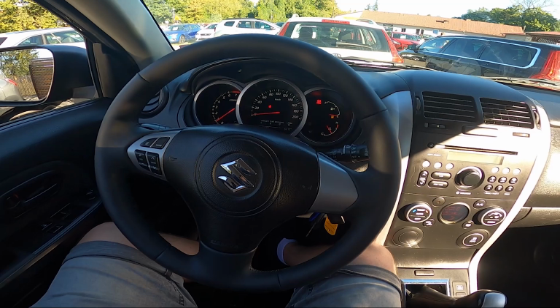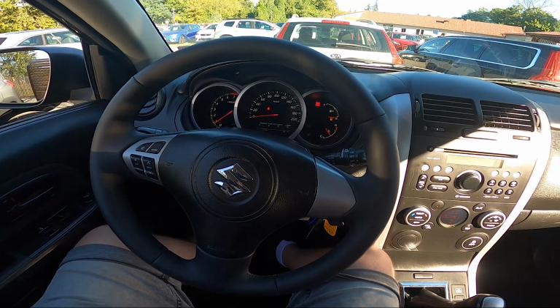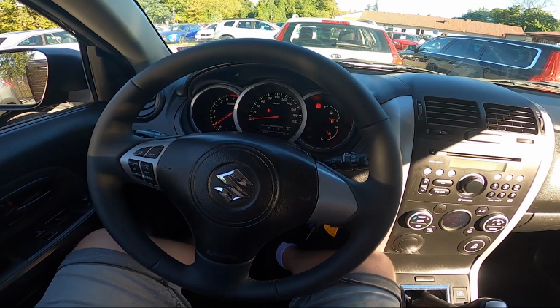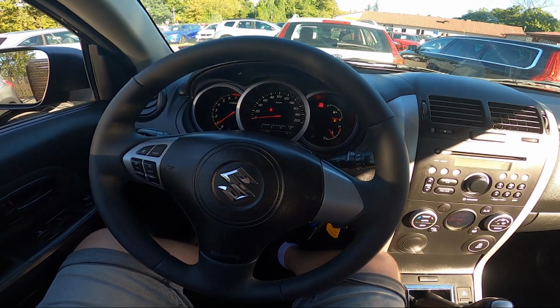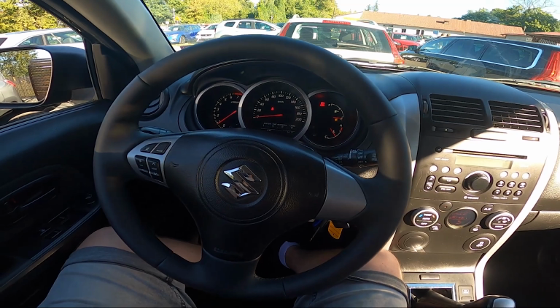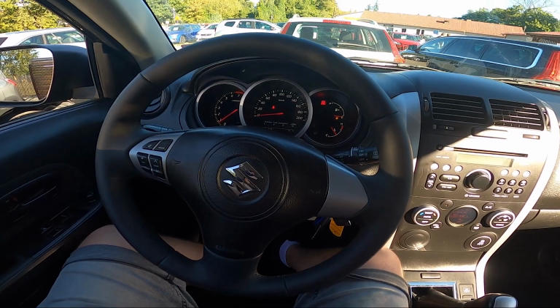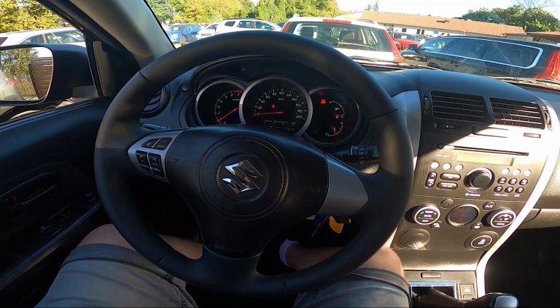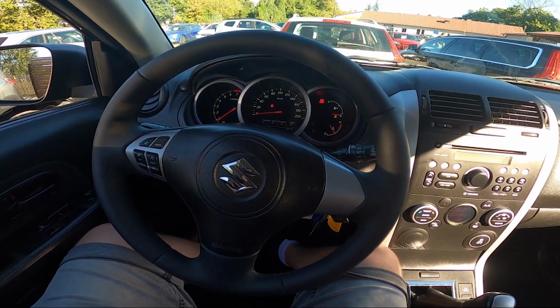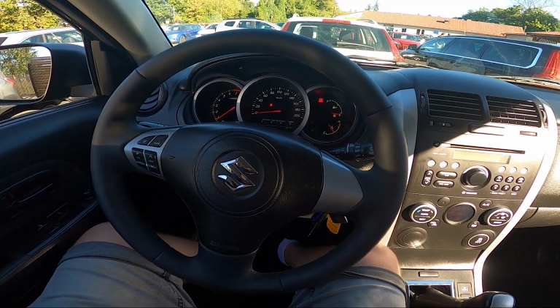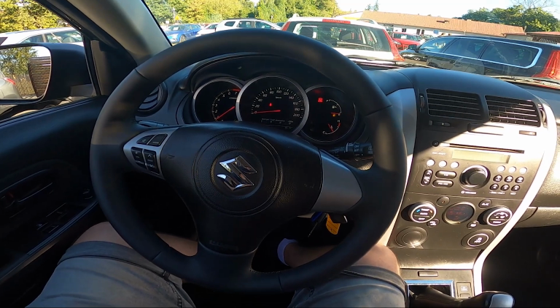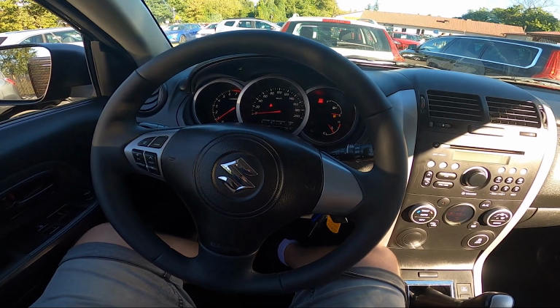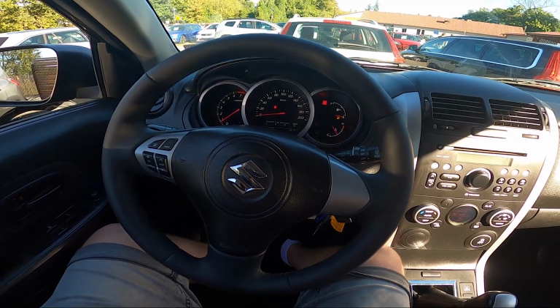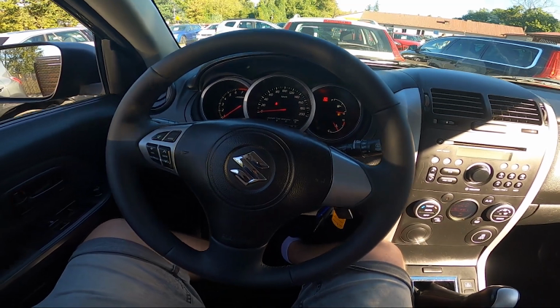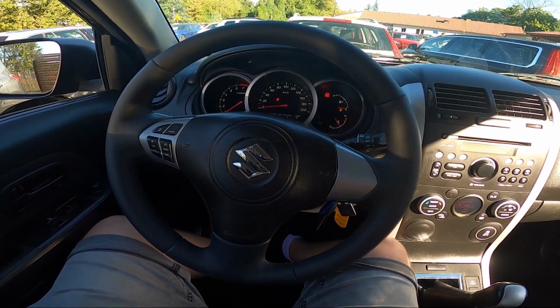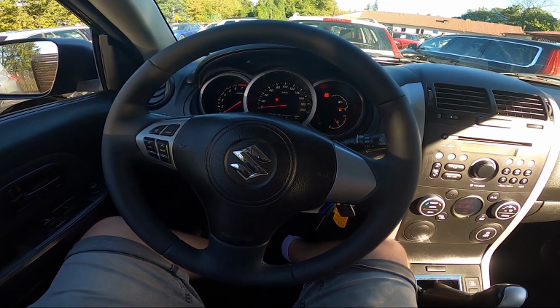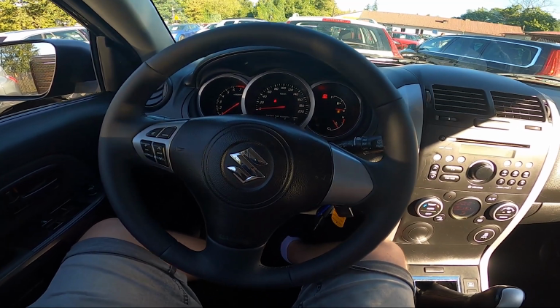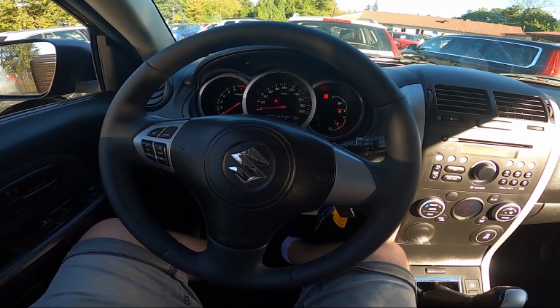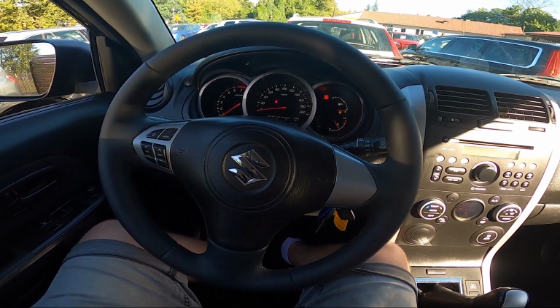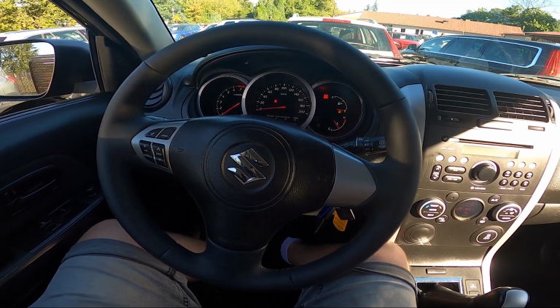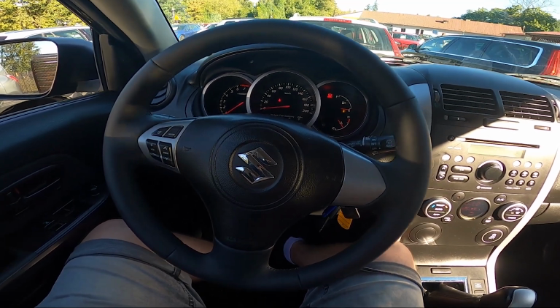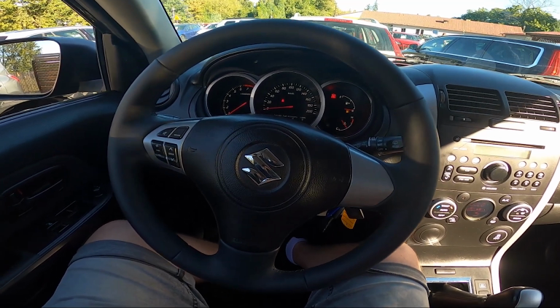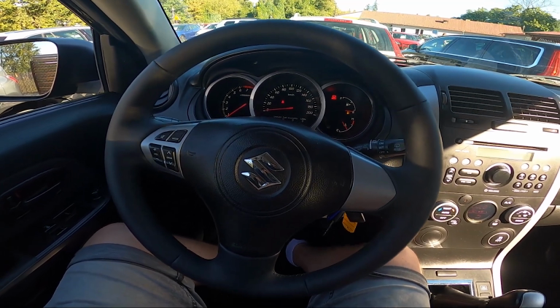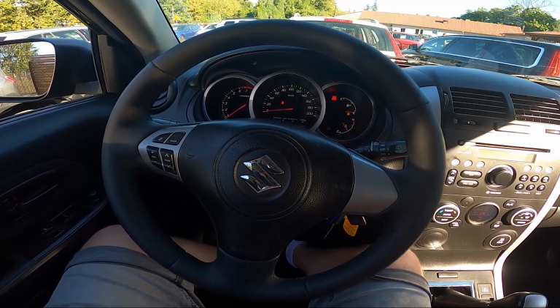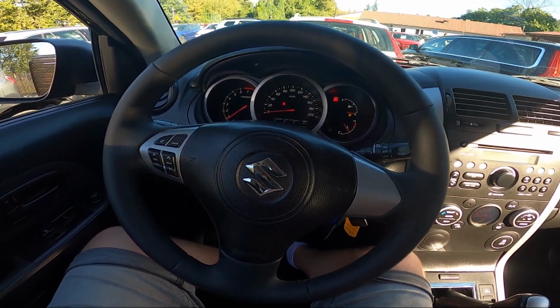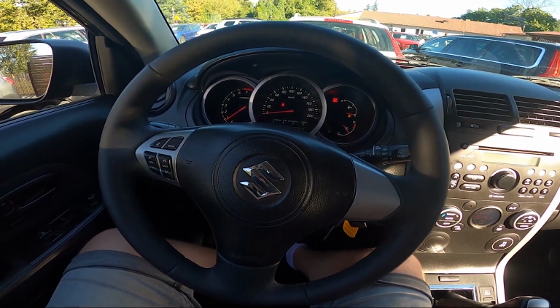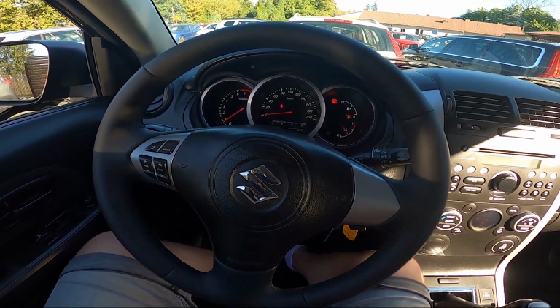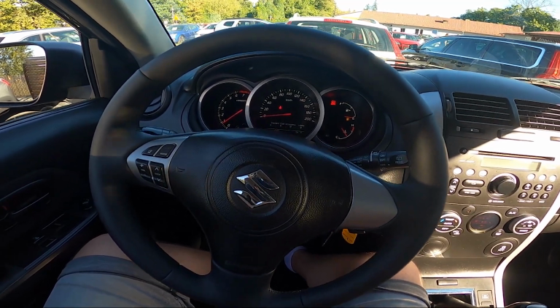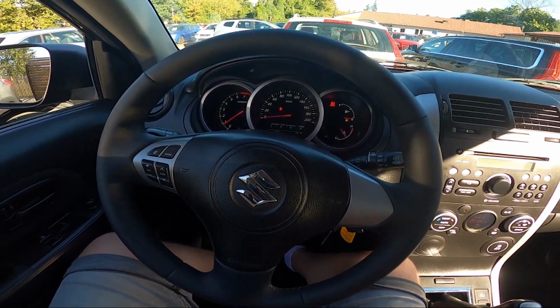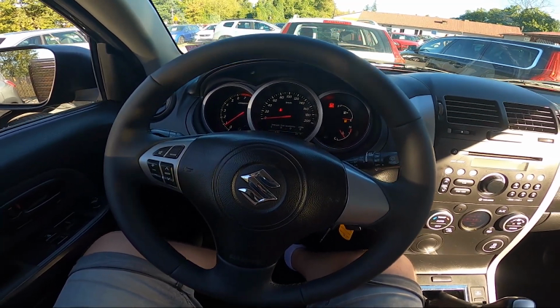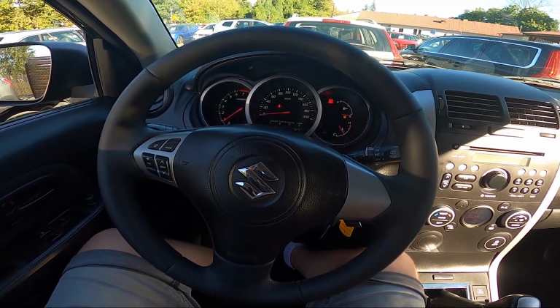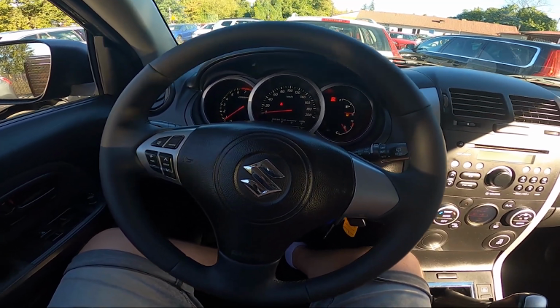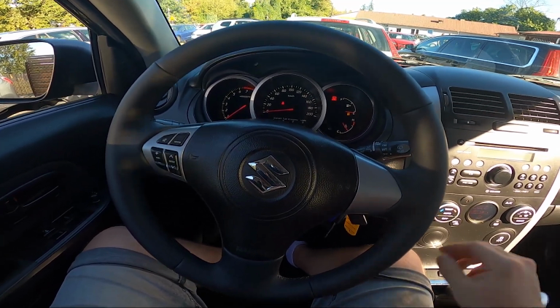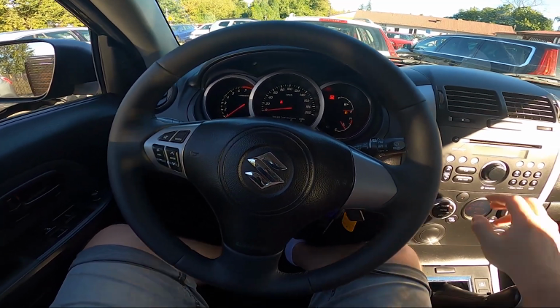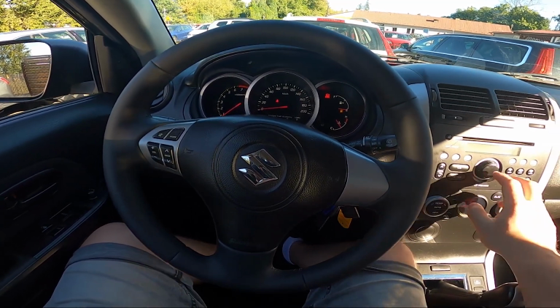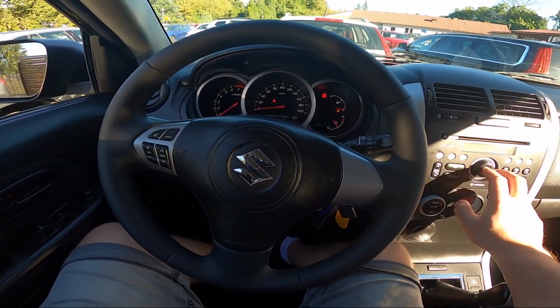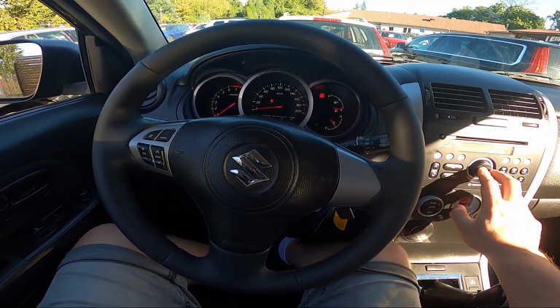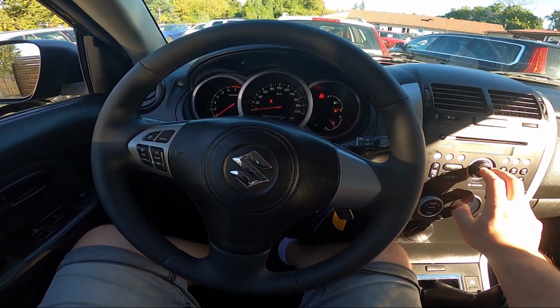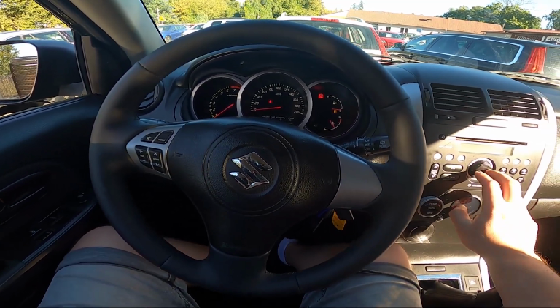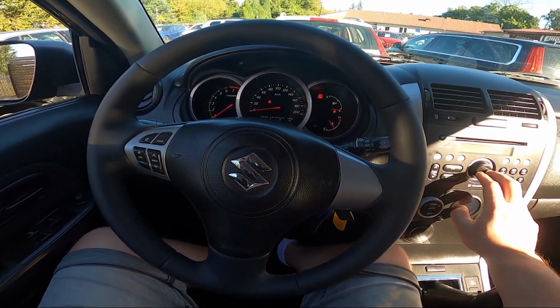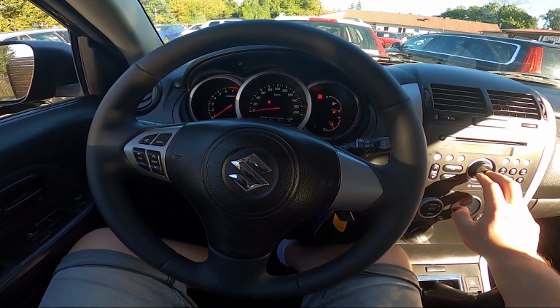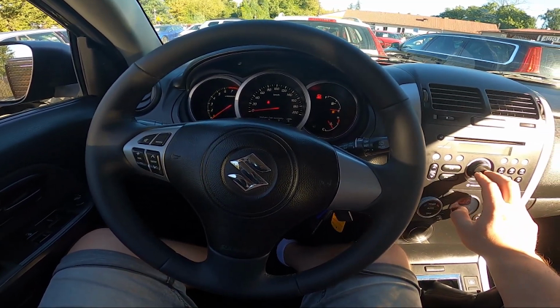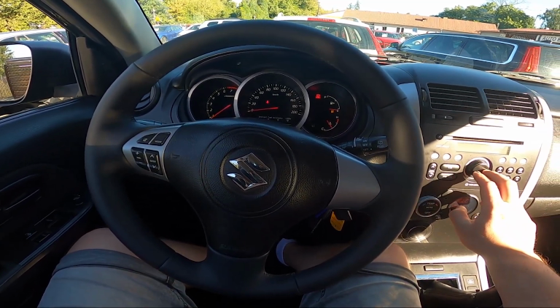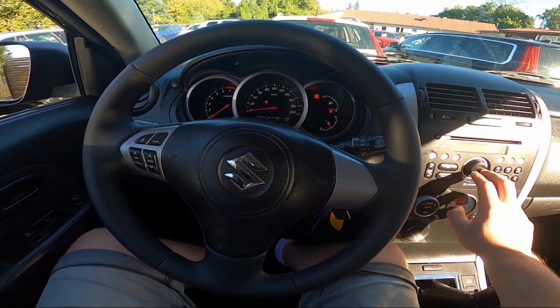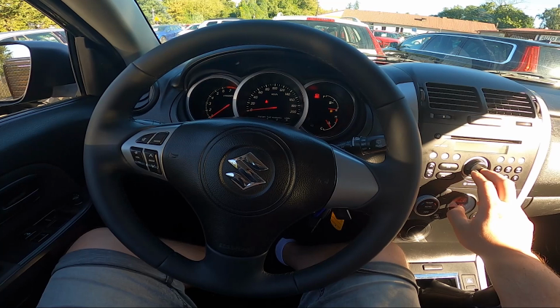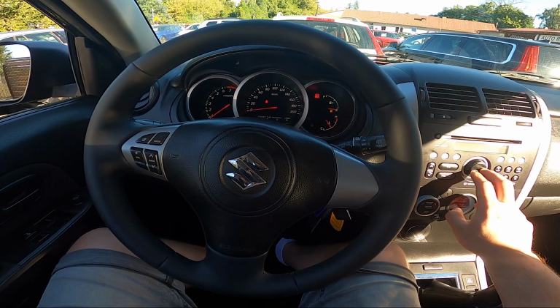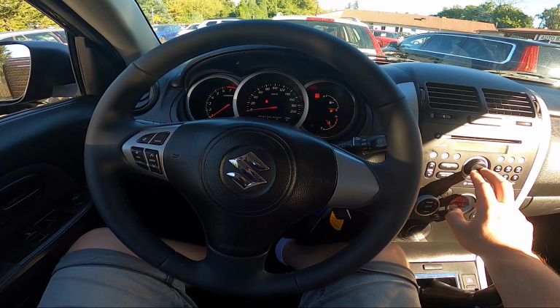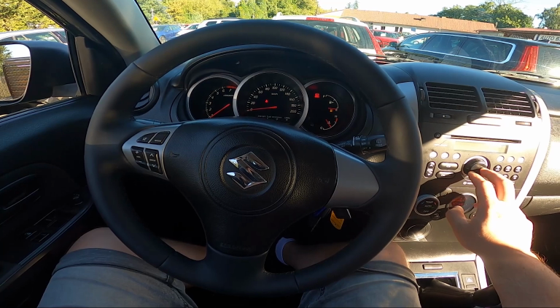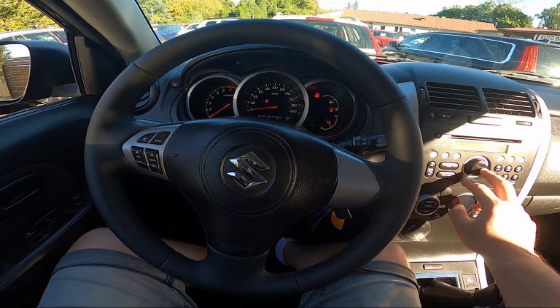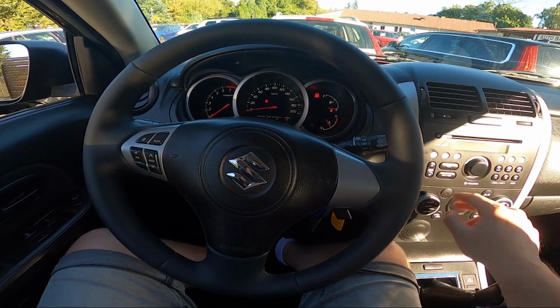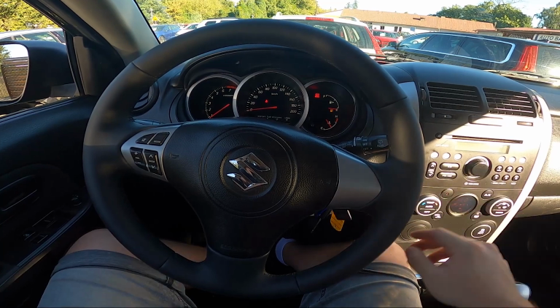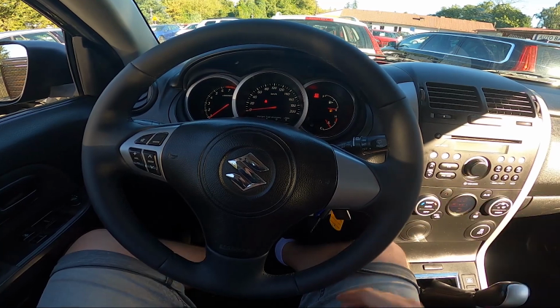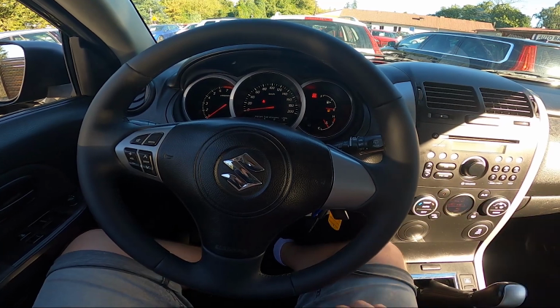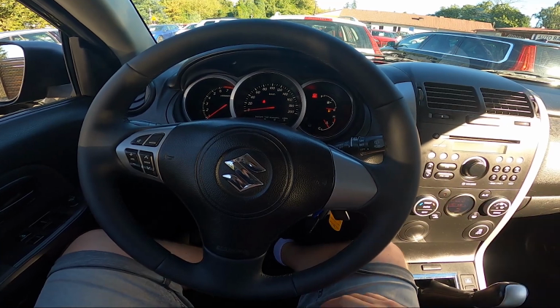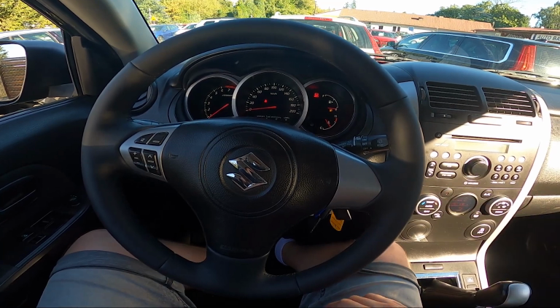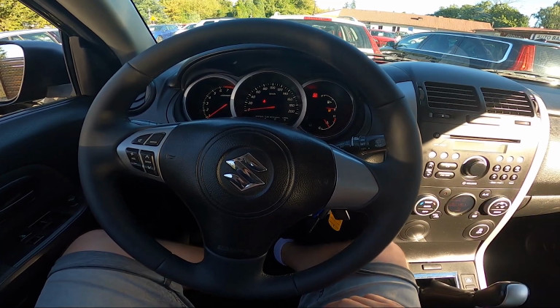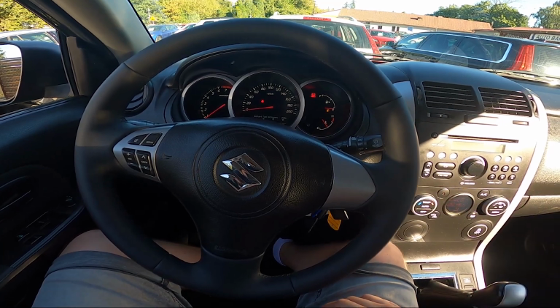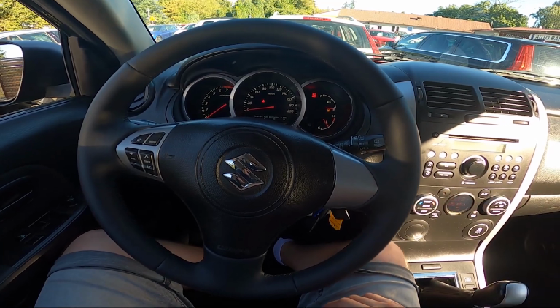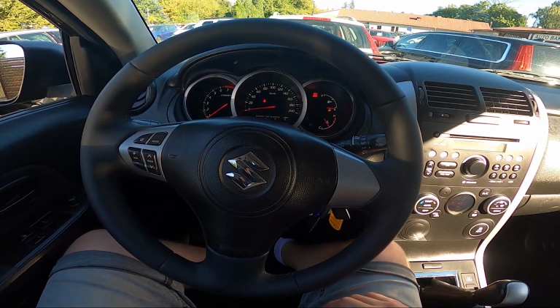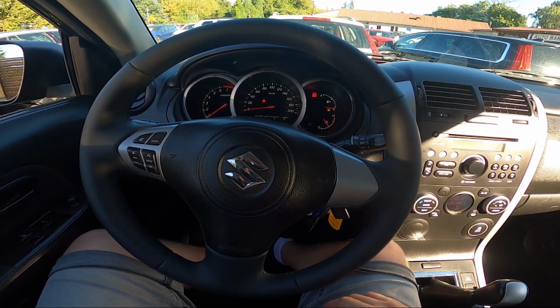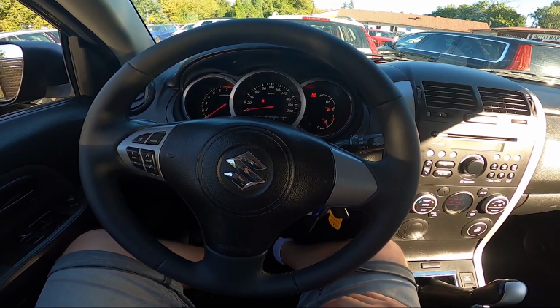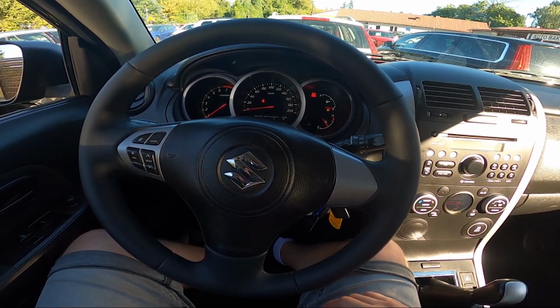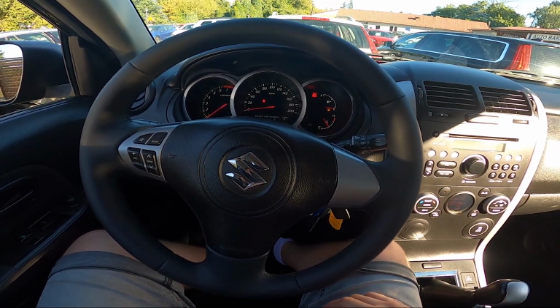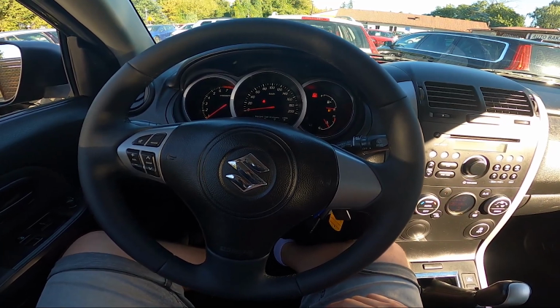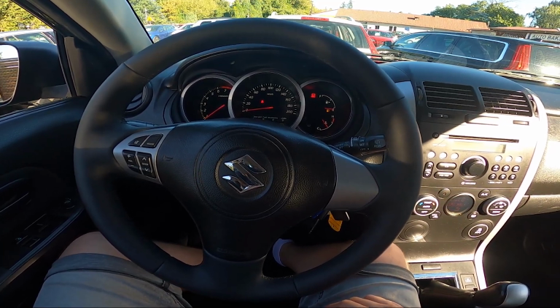Hello, today I'm in Suzuki Grand Vitara. In this video I will show you how to turn radio on and off and how to change radio volume.